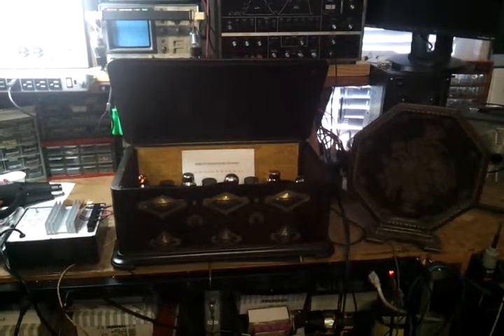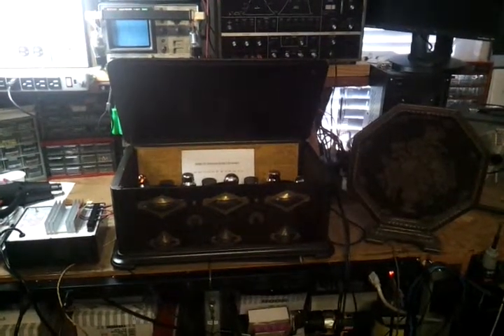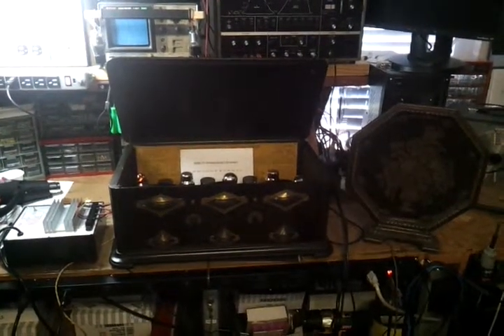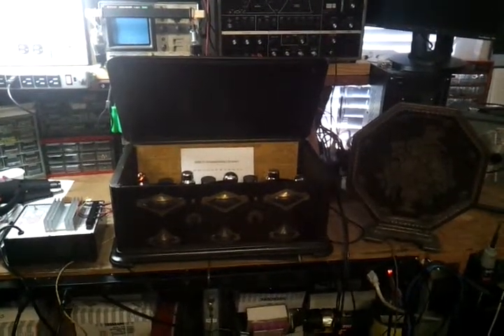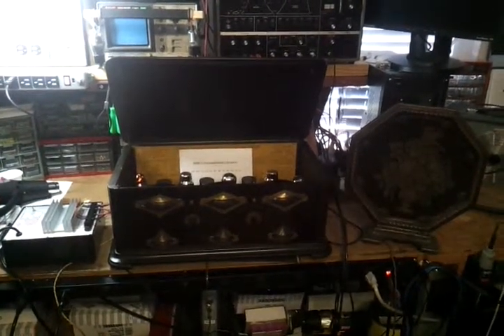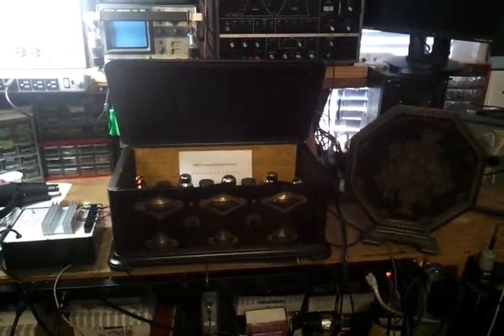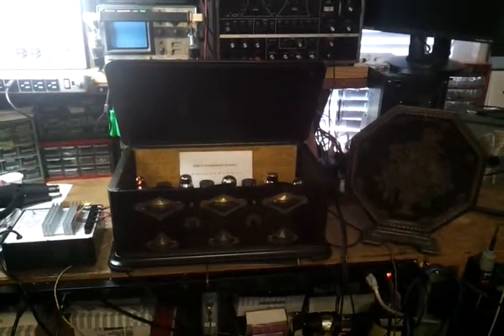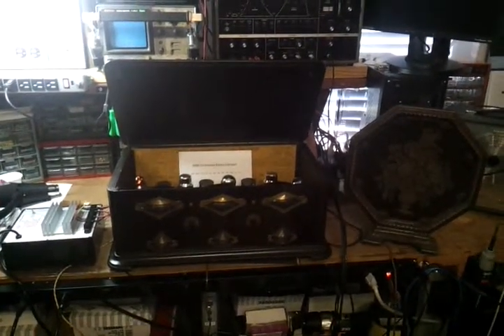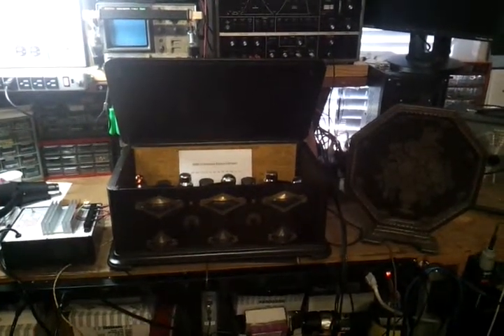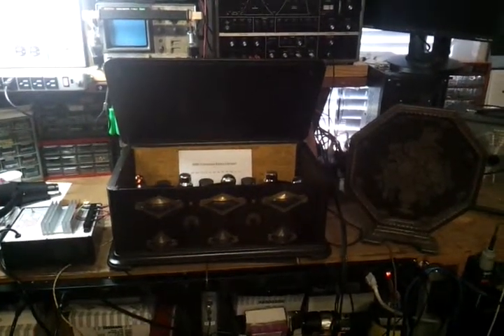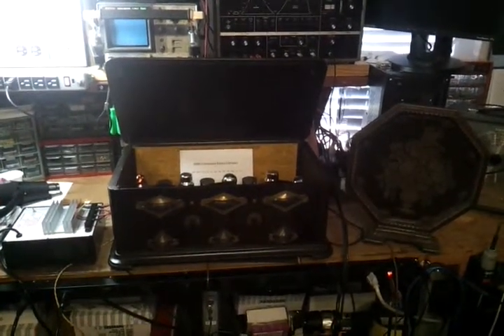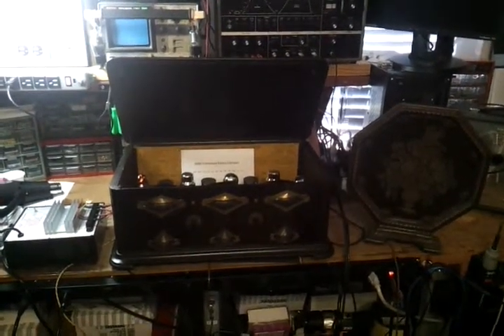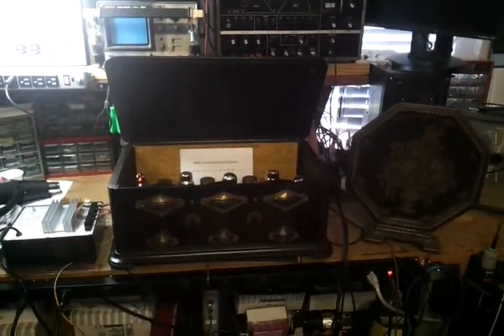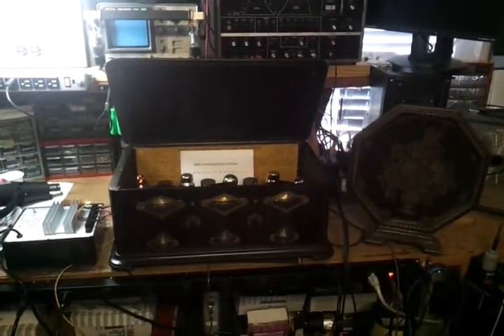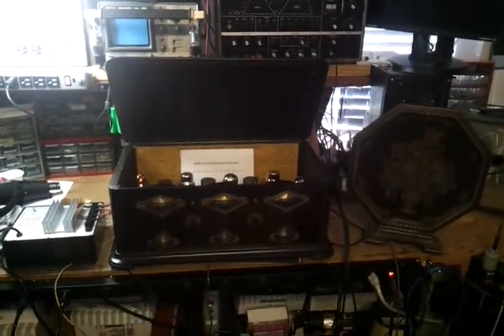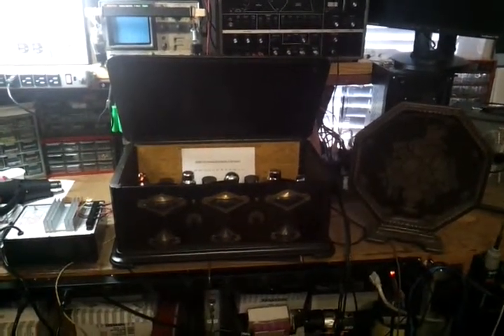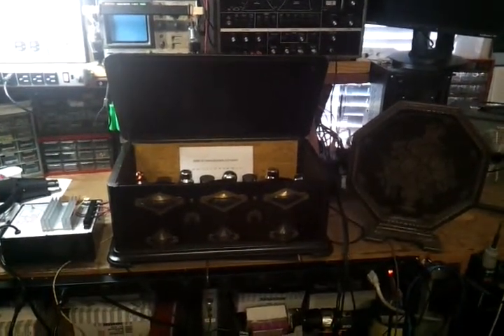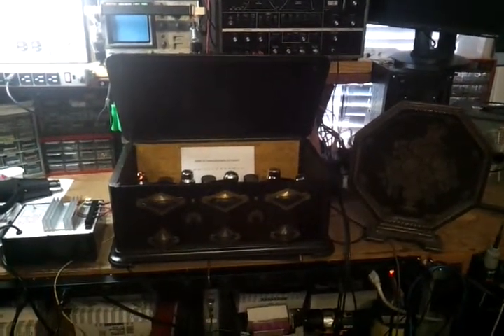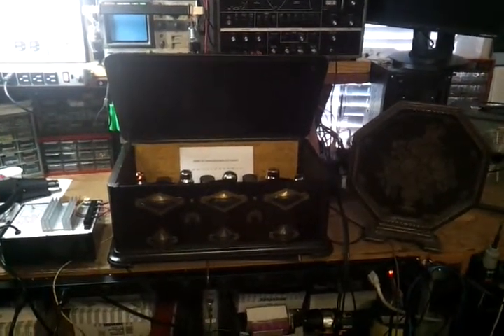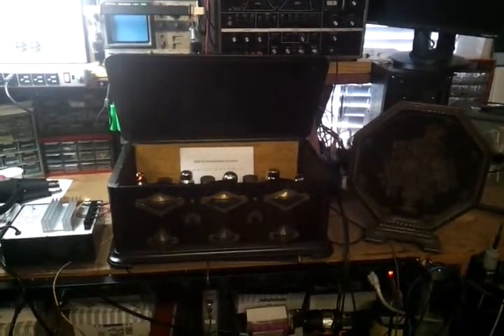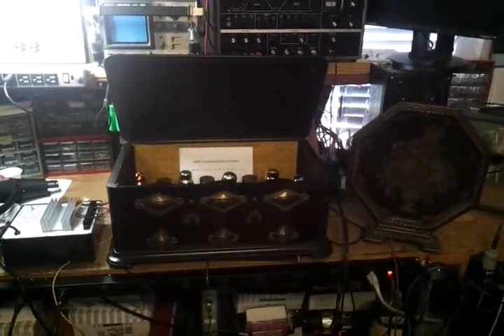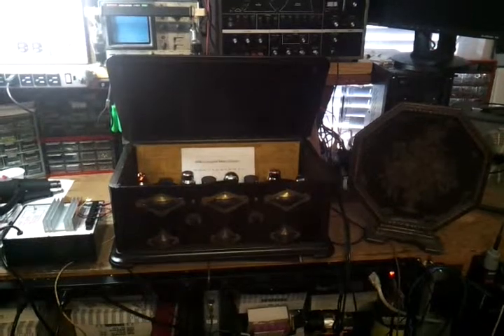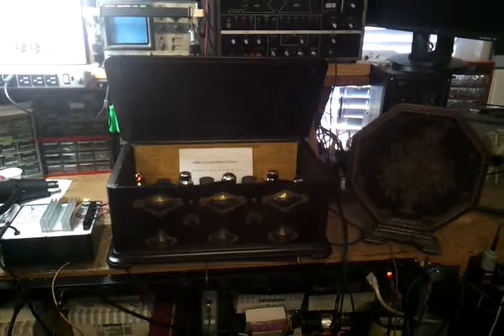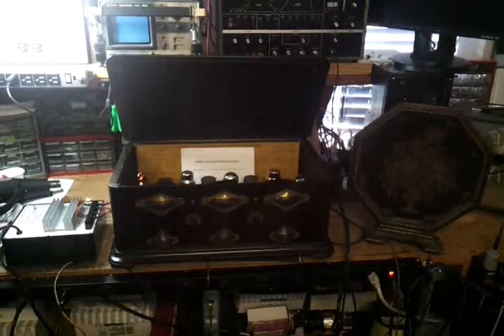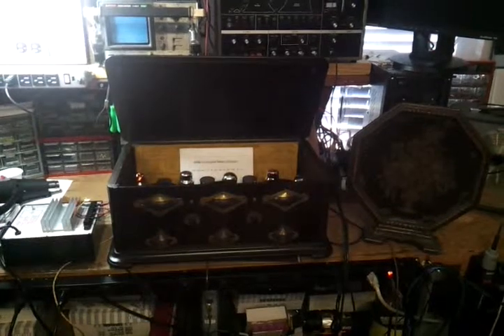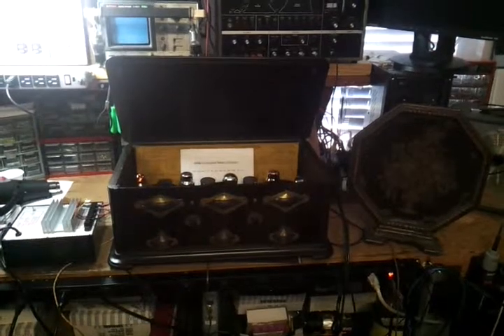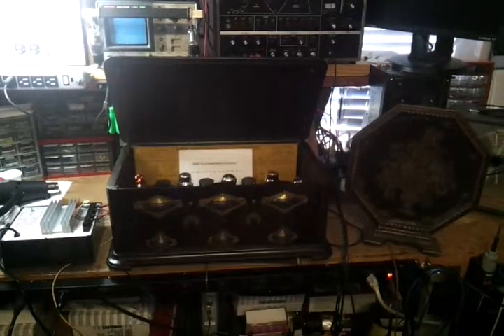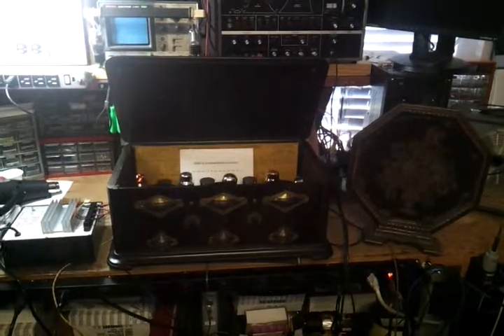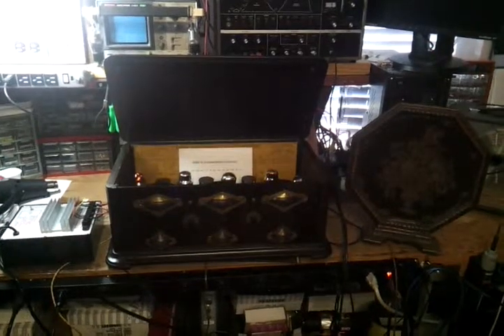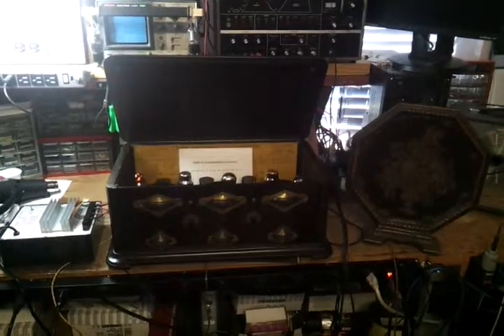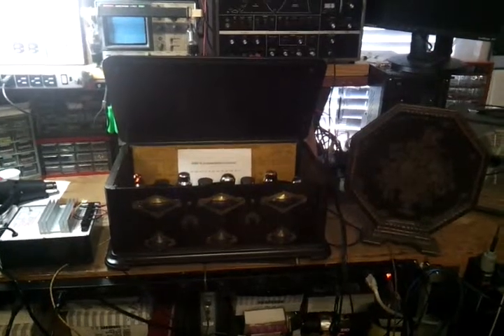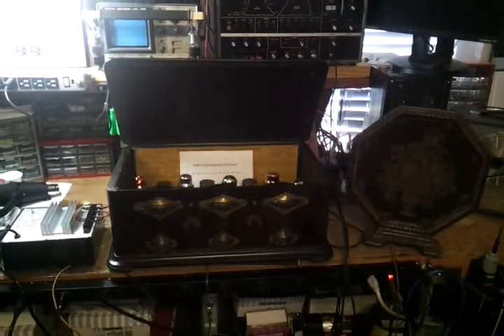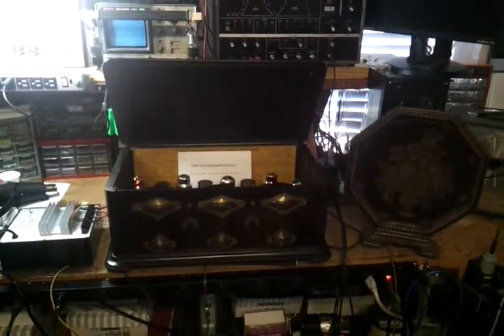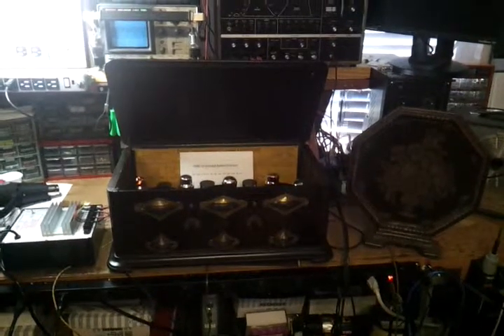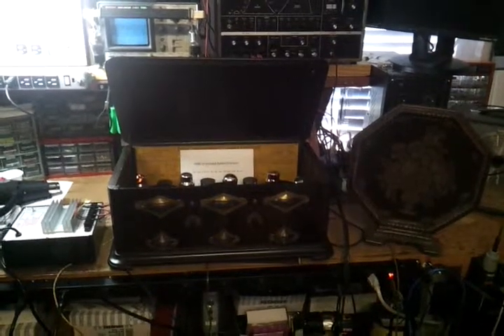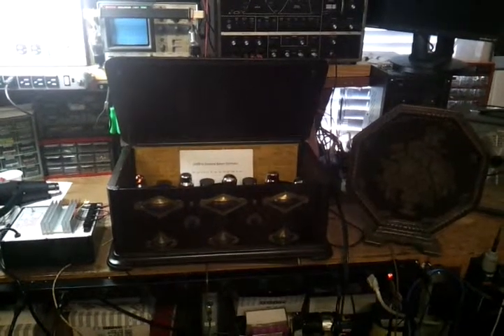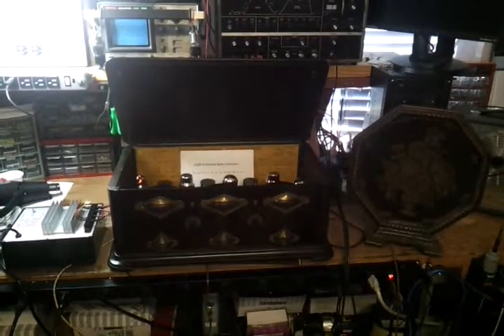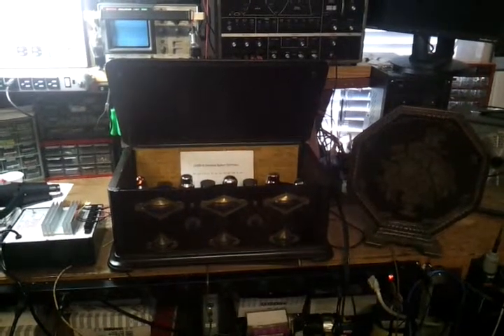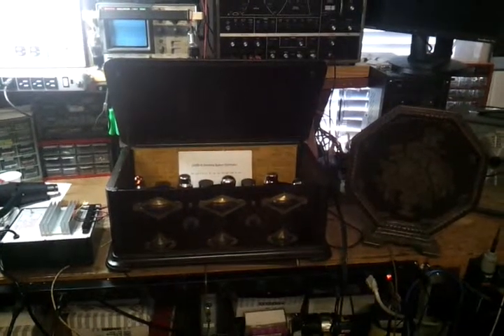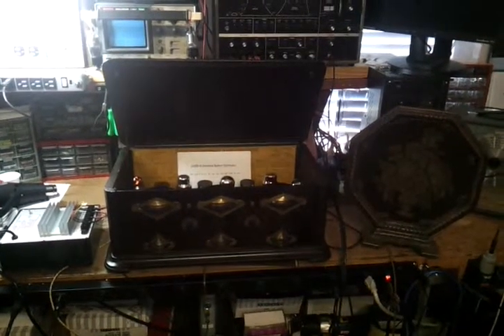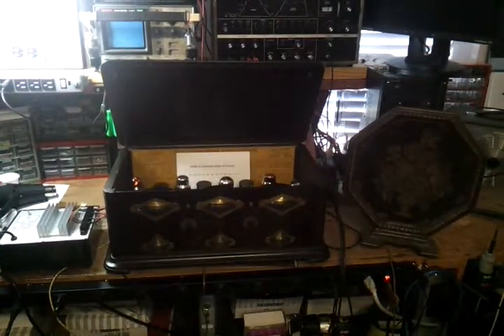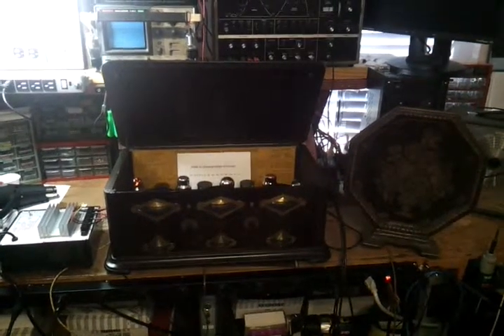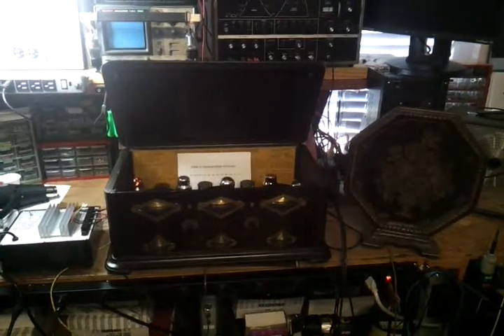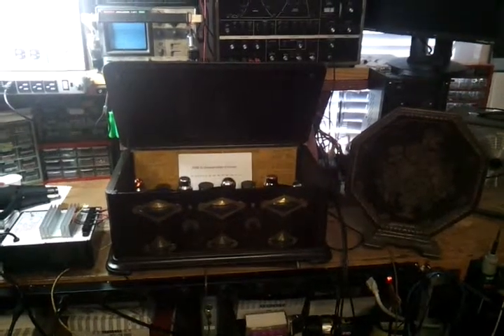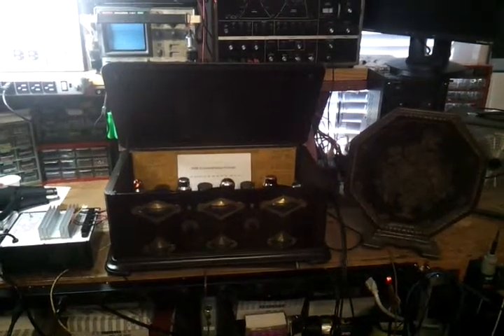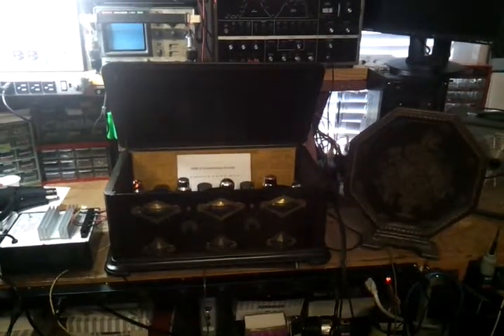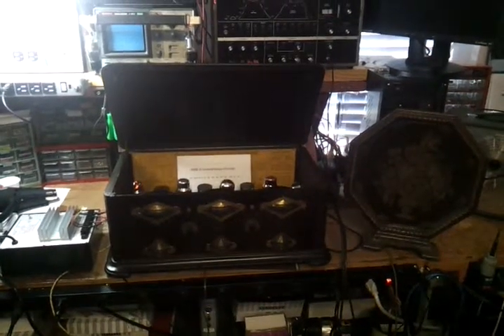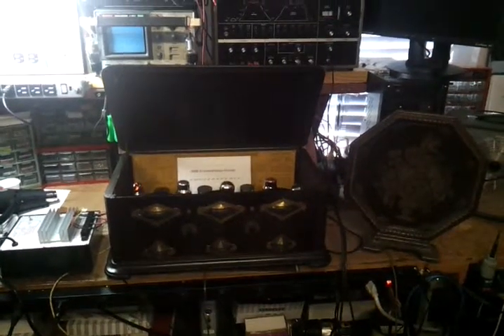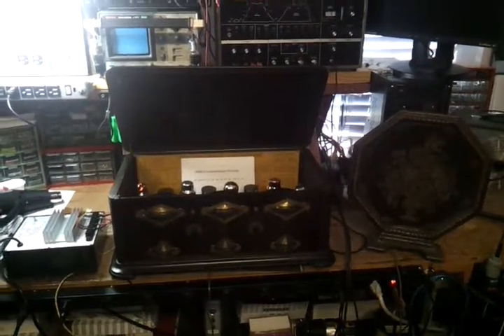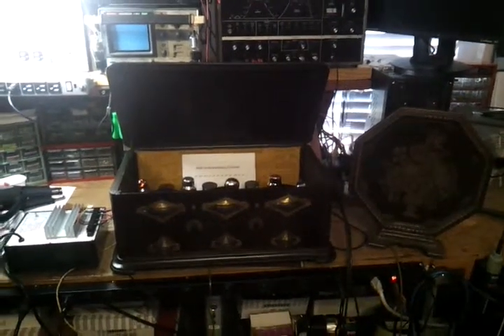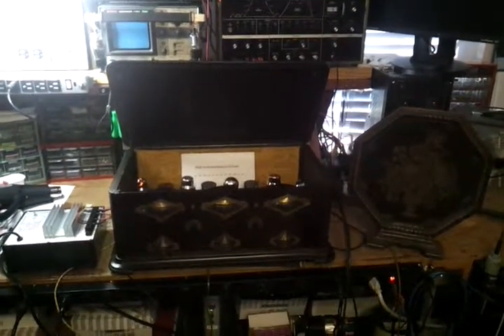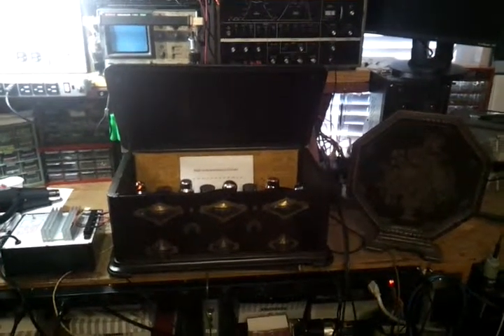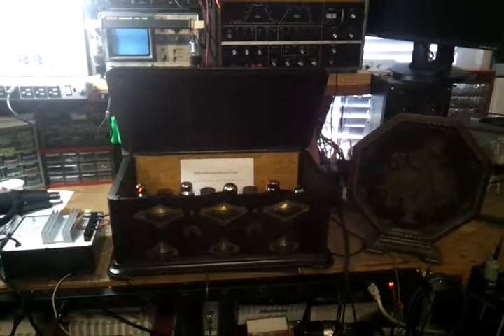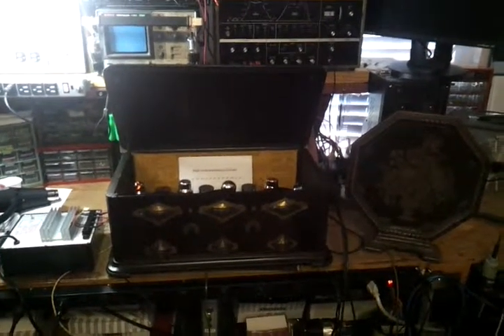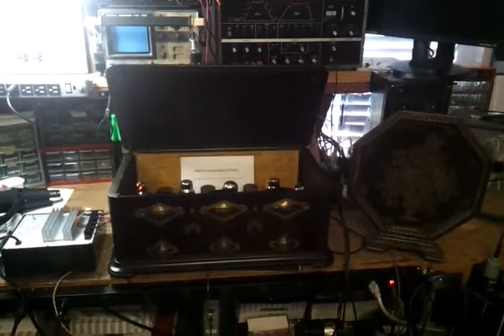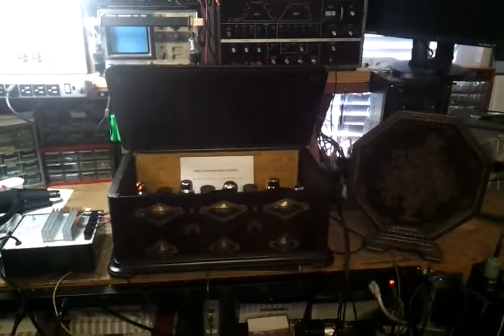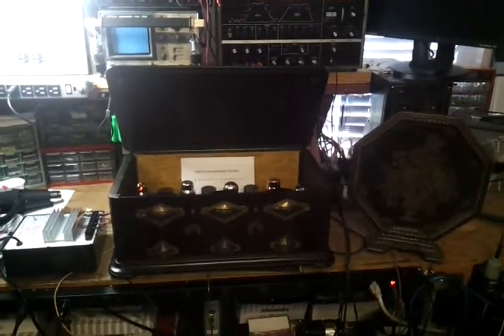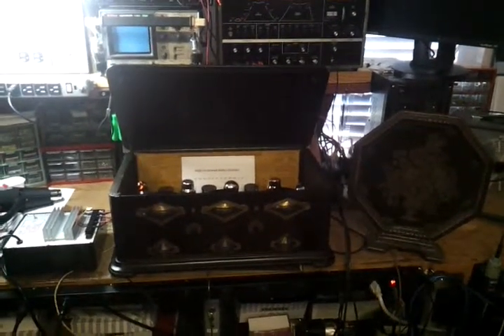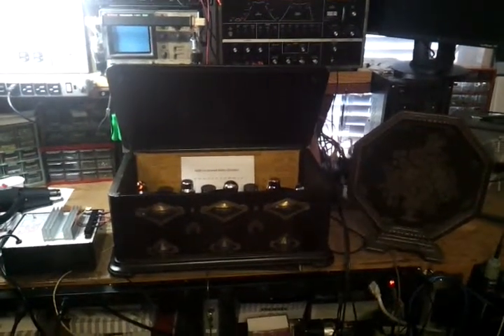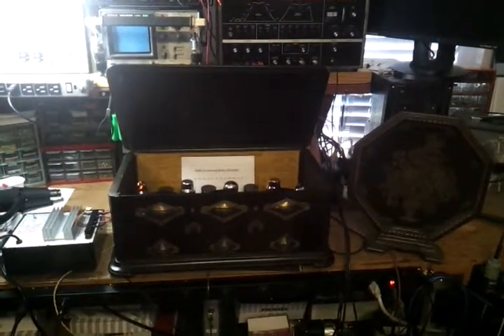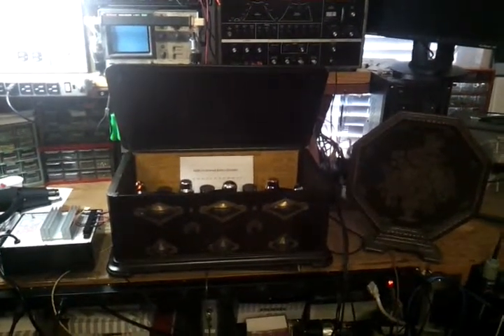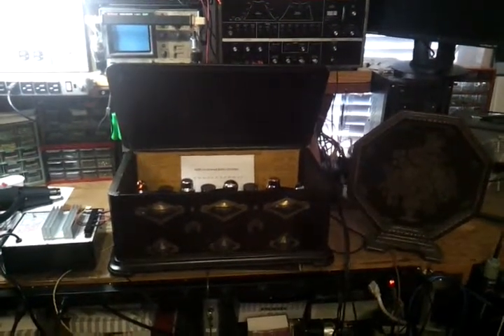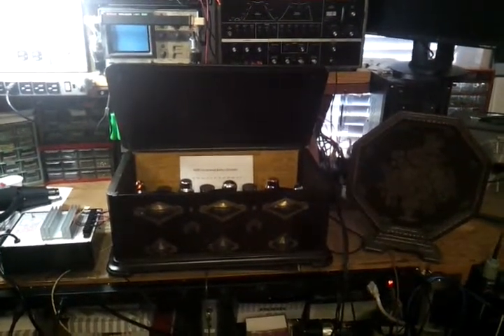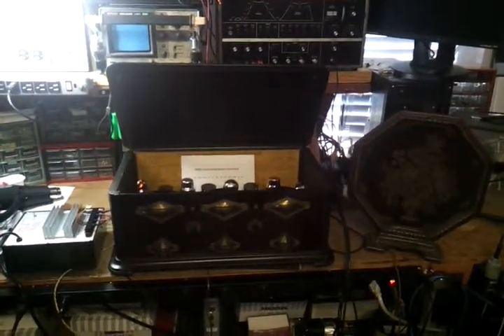This is my Greeby MU1 TRF radio. It dates to 1924.